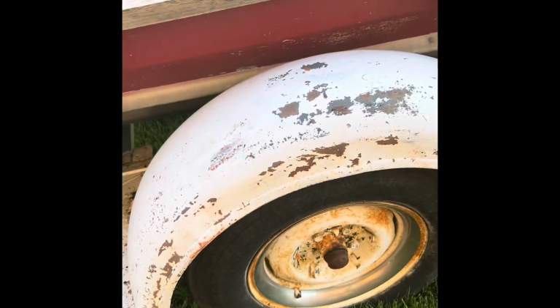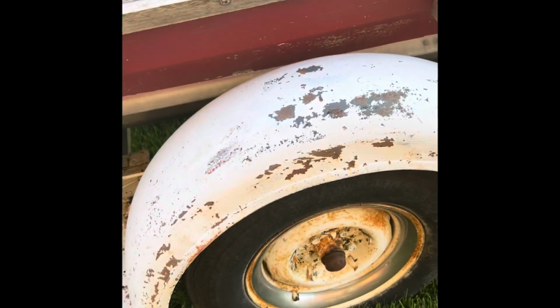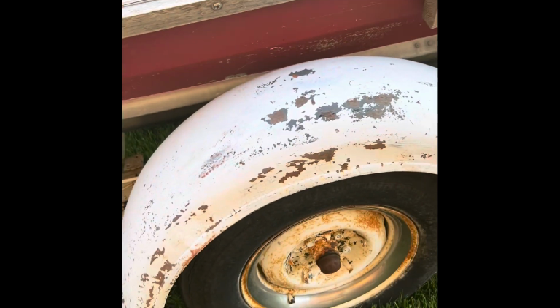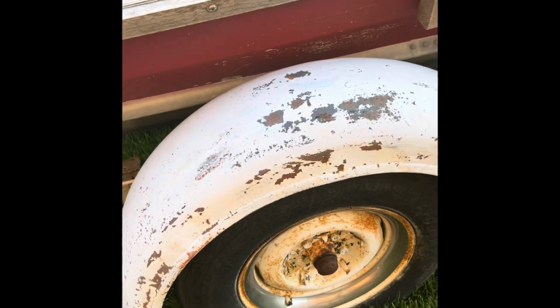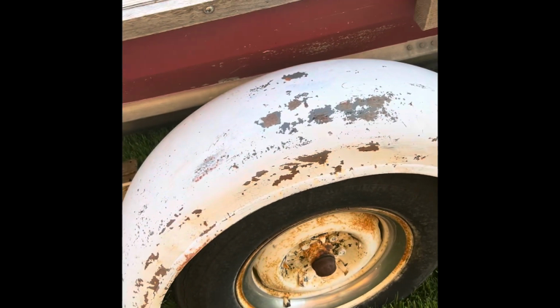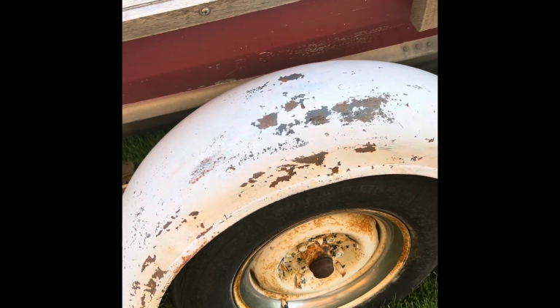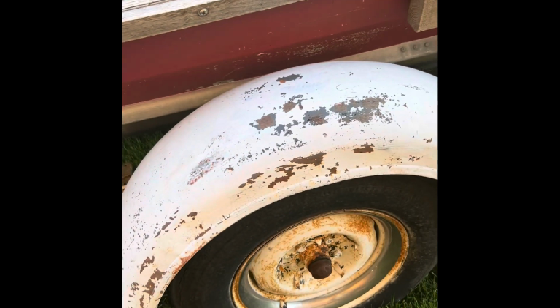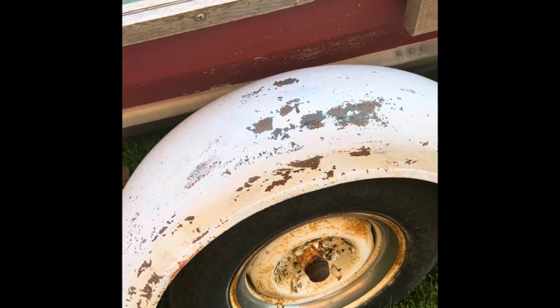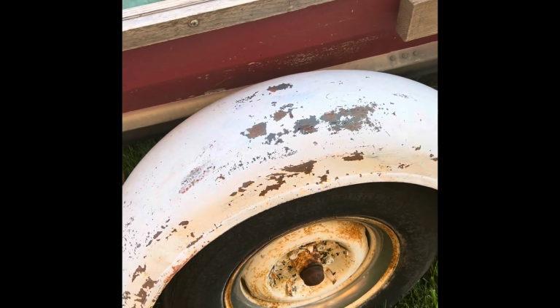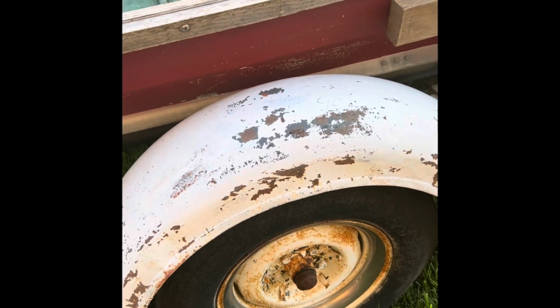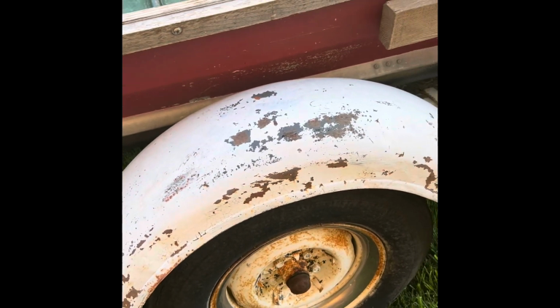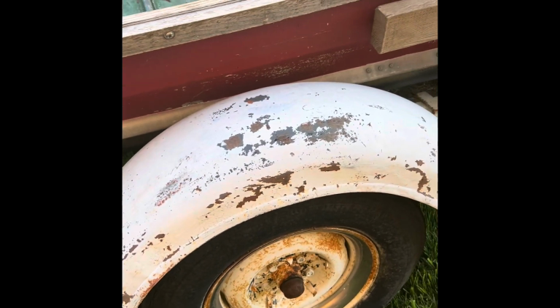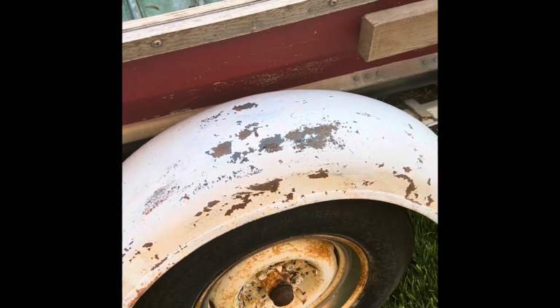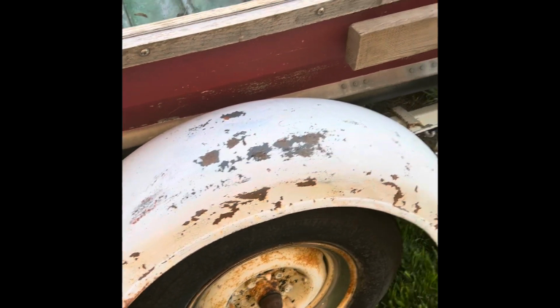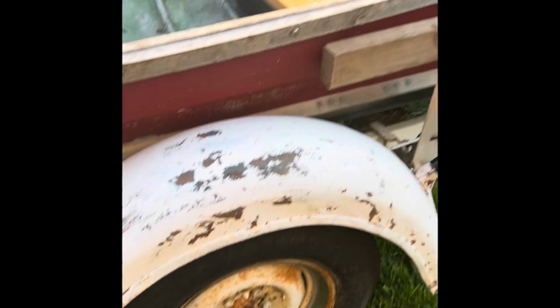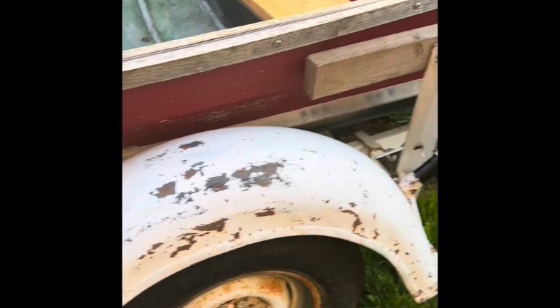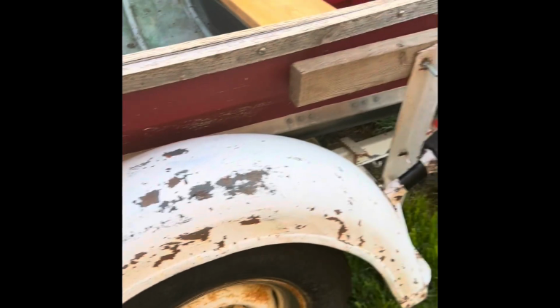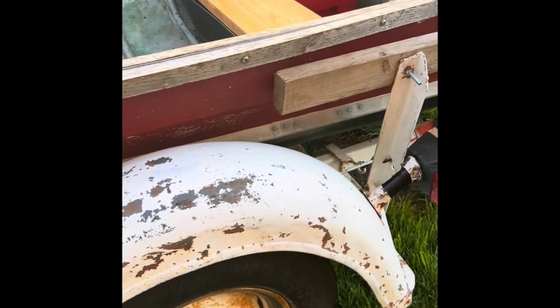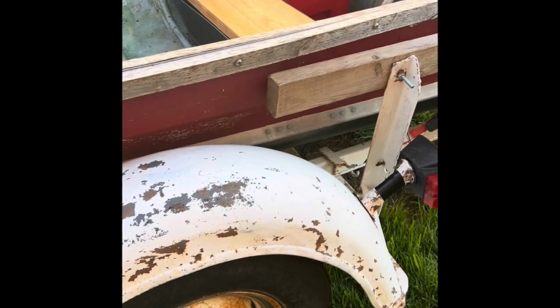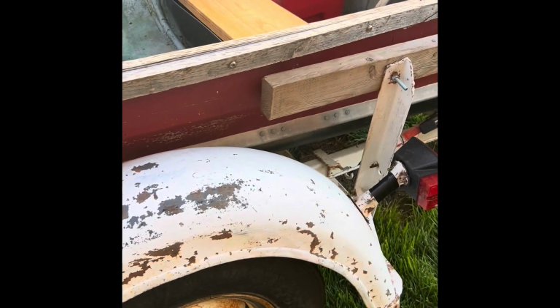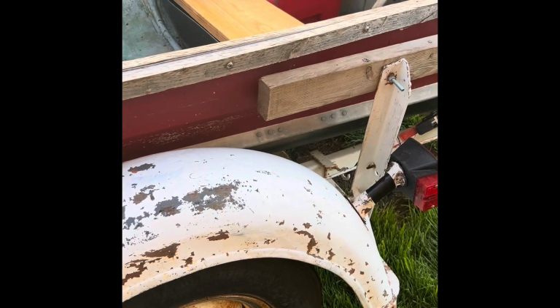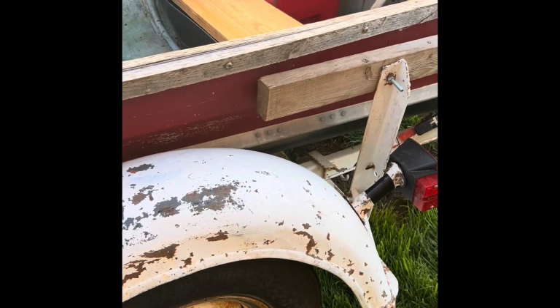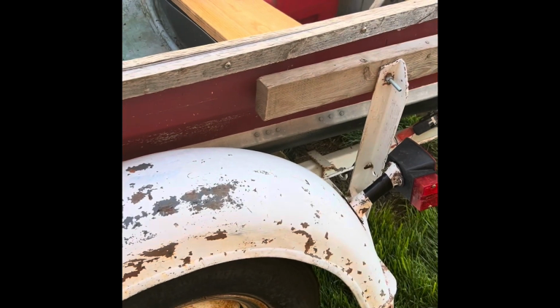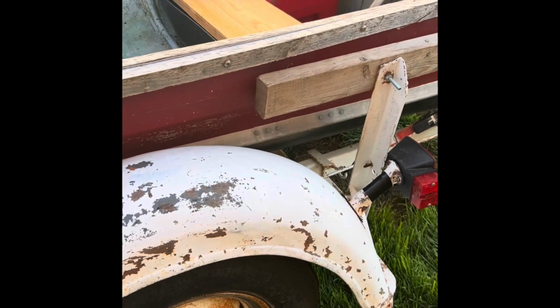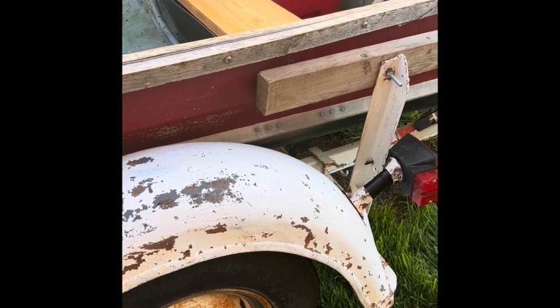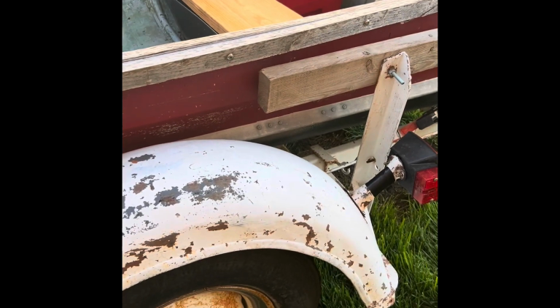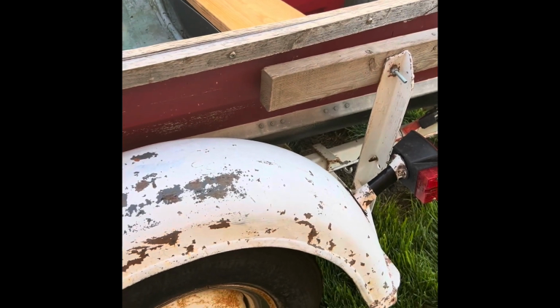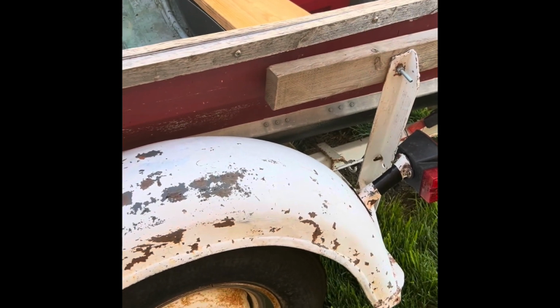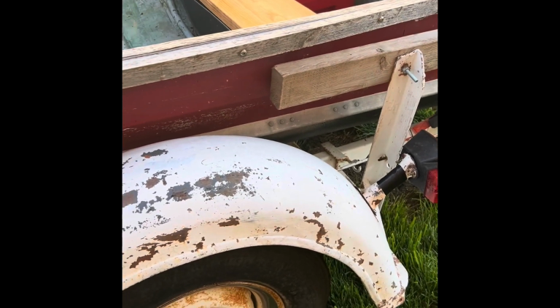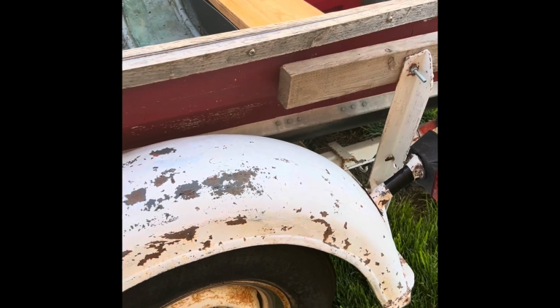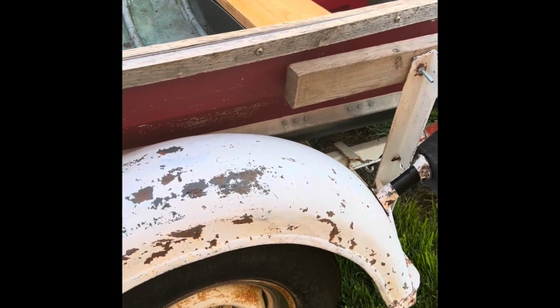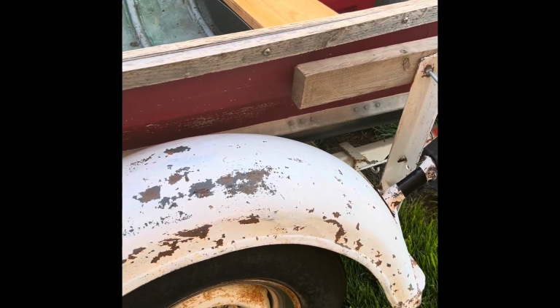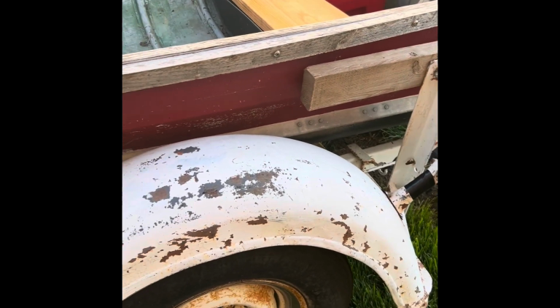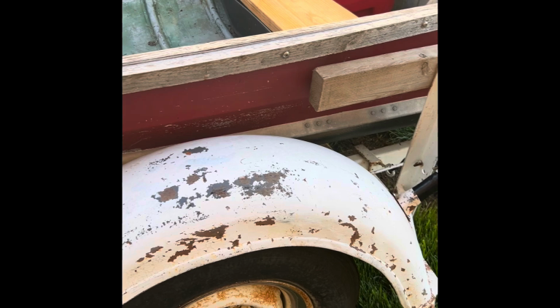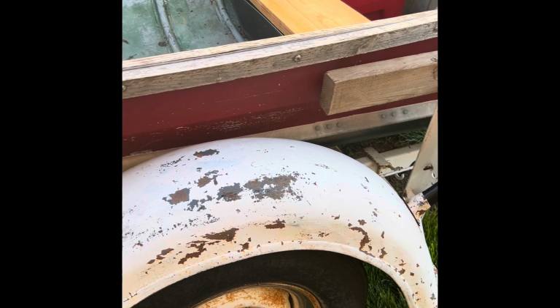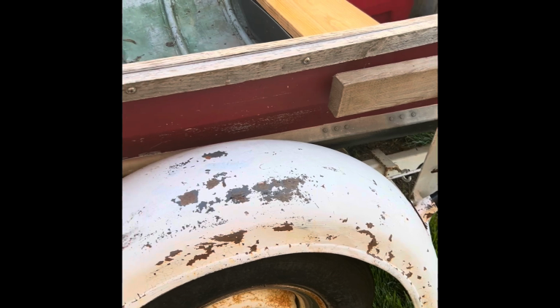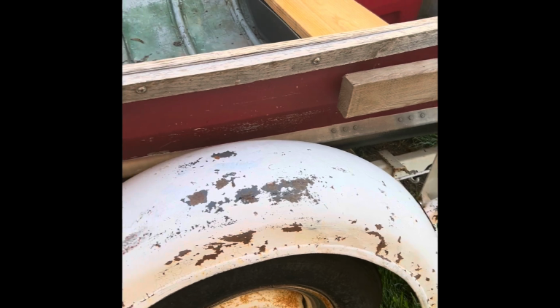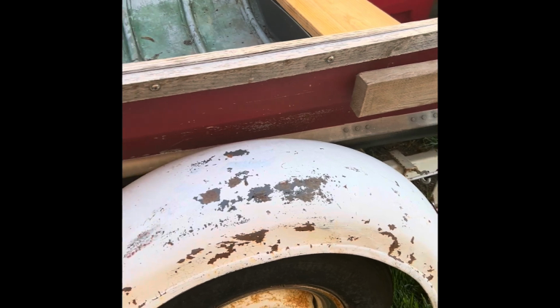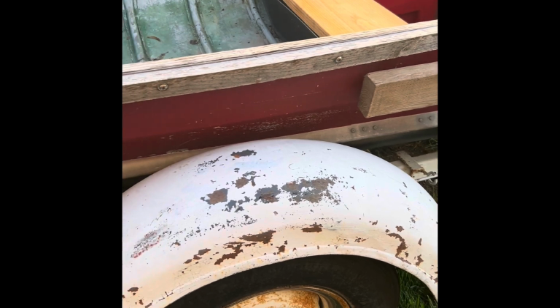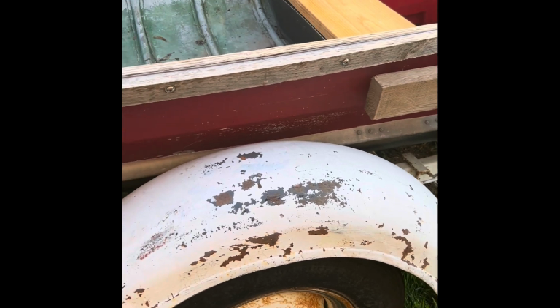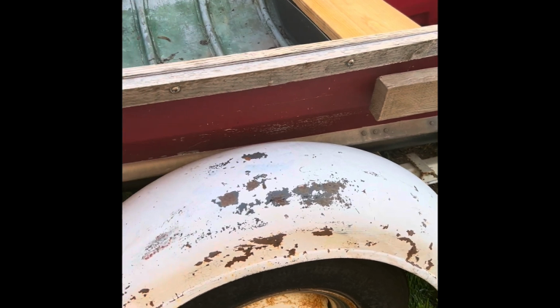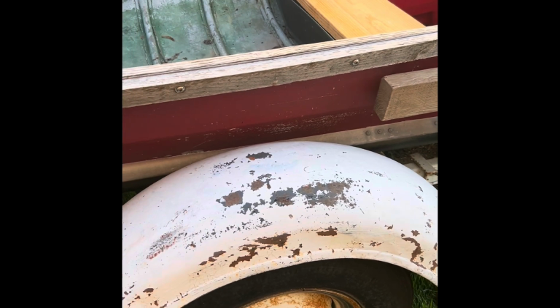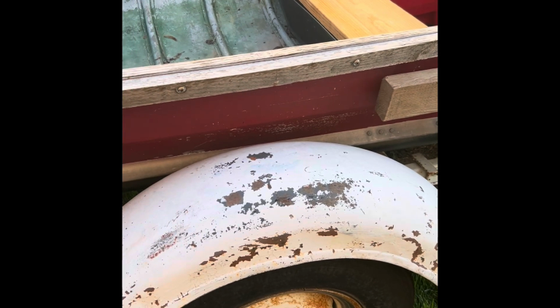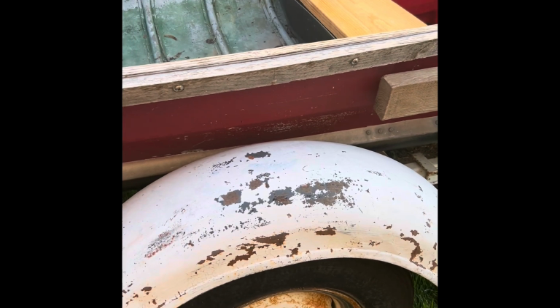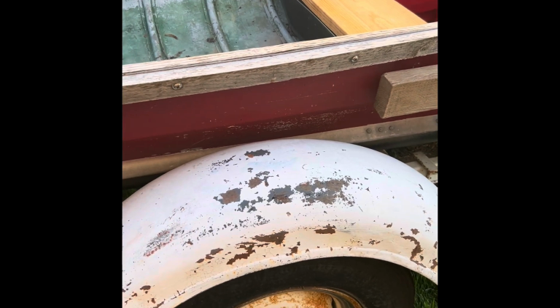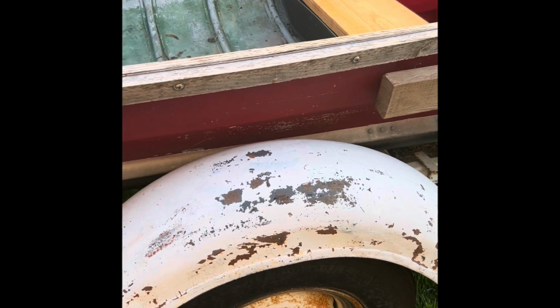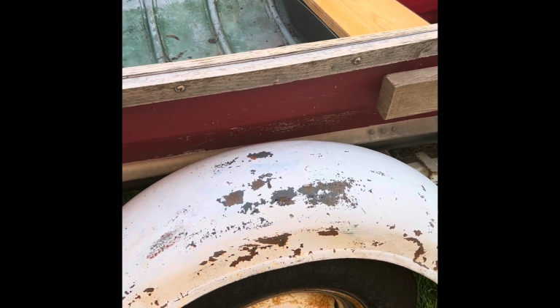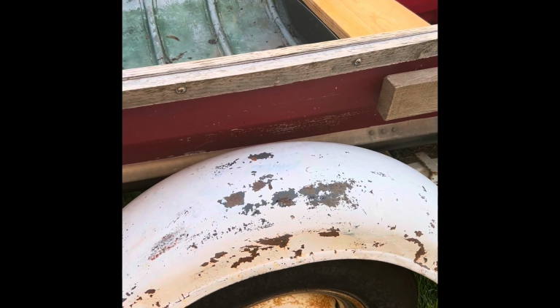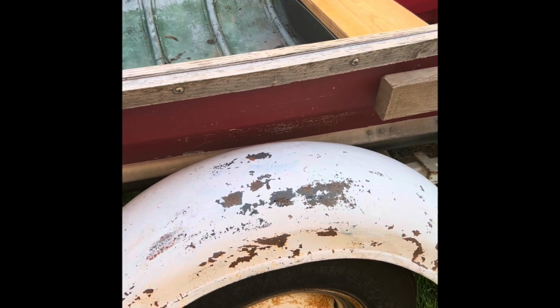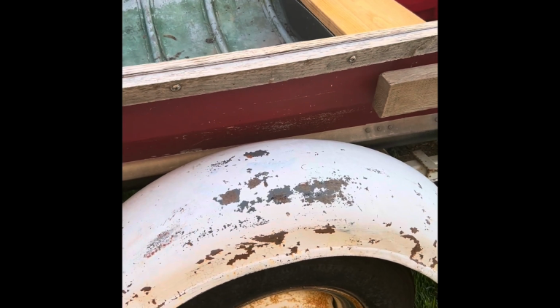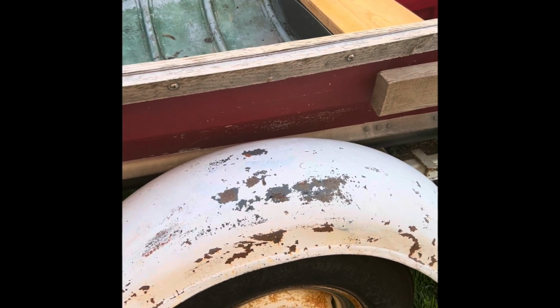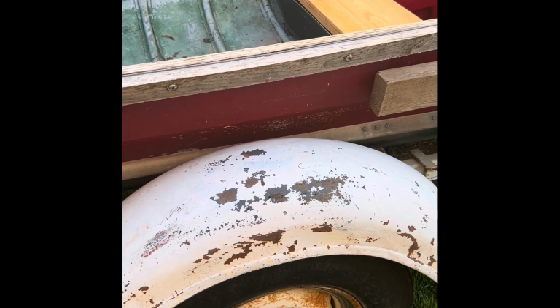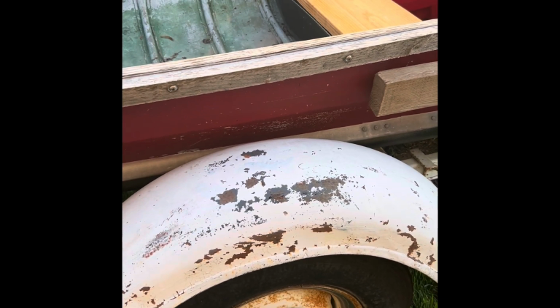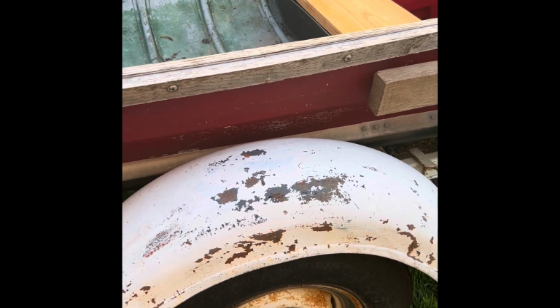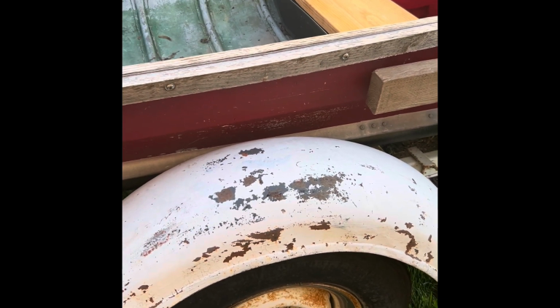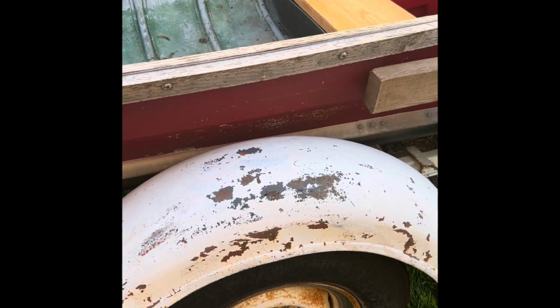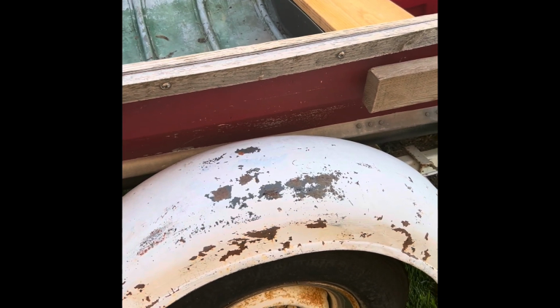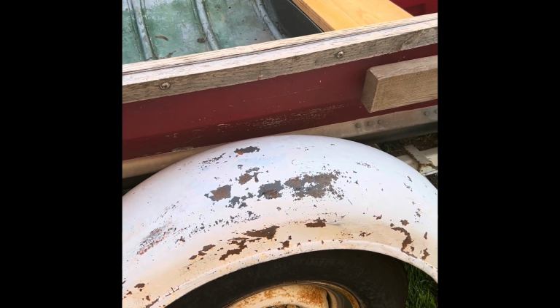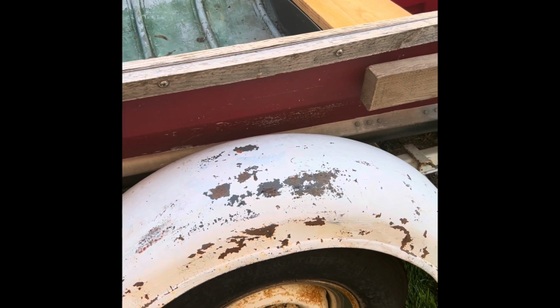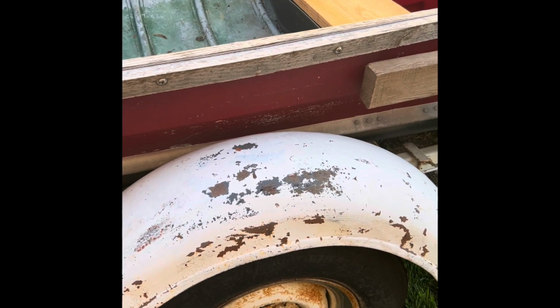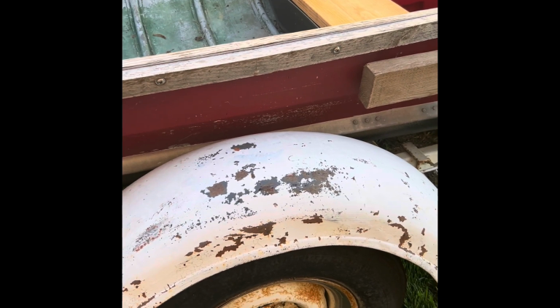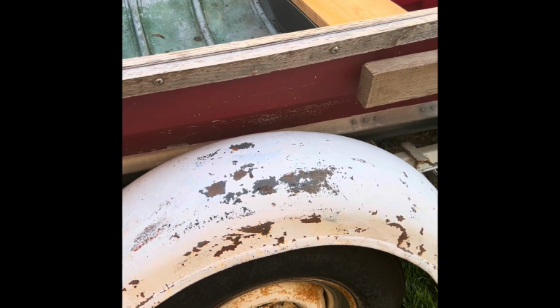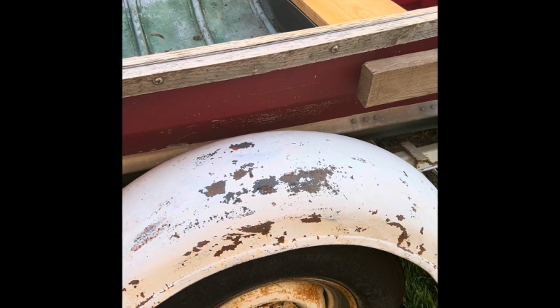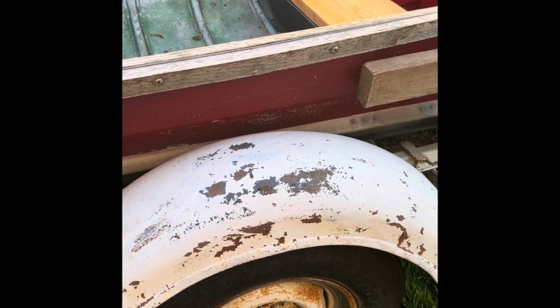When me and my dad have a little bit of time, we're gonna take the boat off, sand it down, and repaint it.